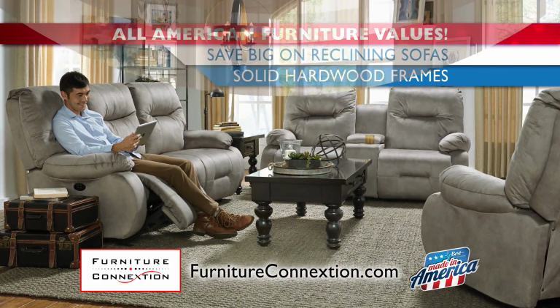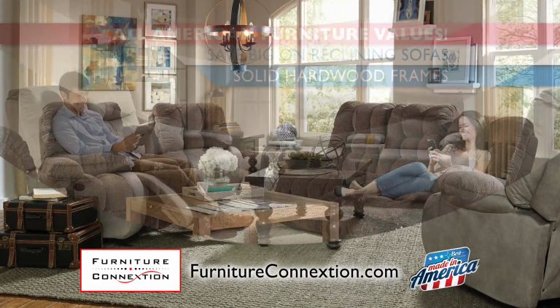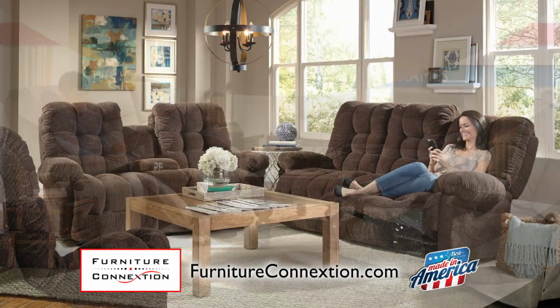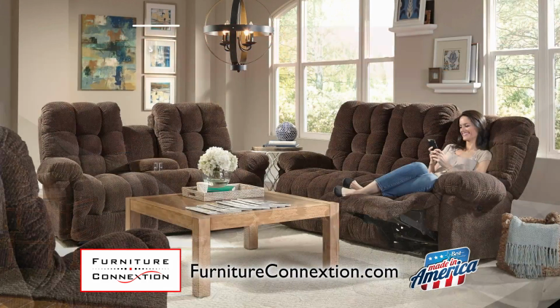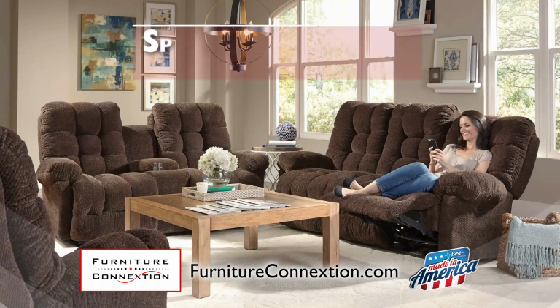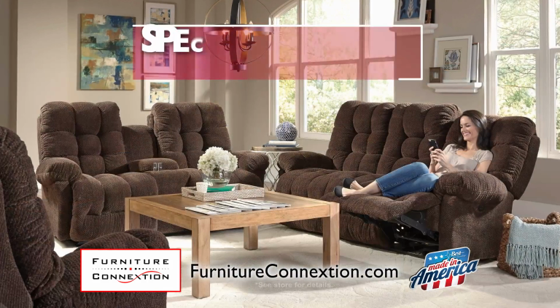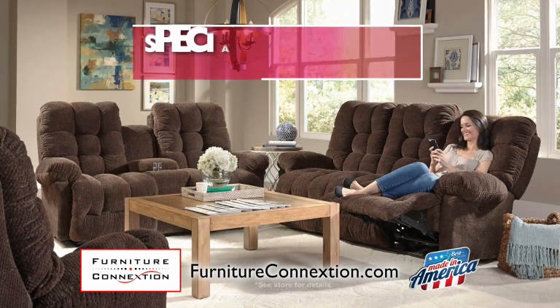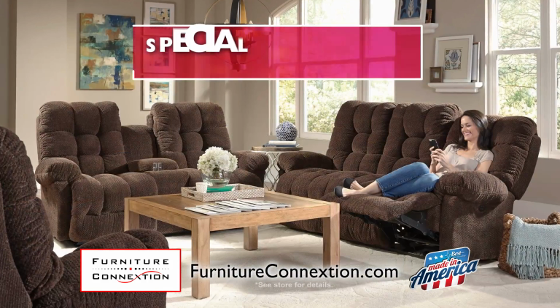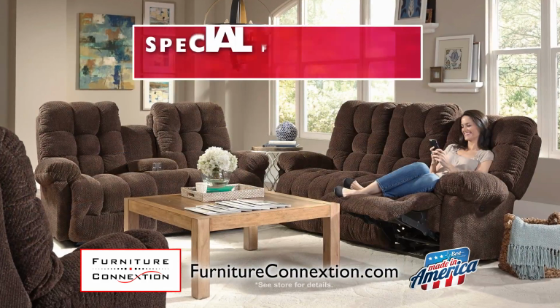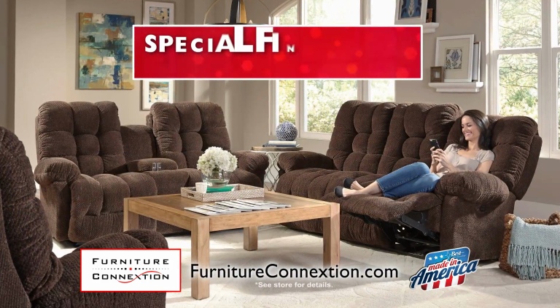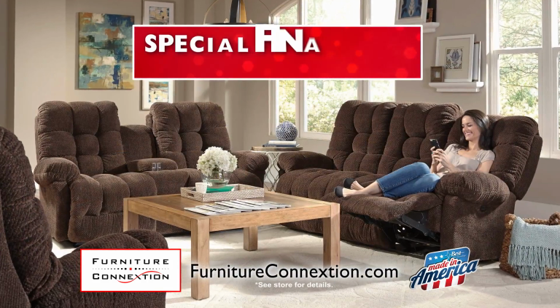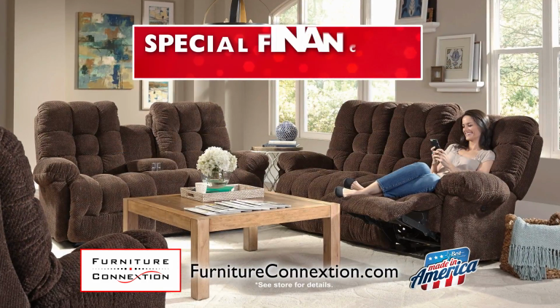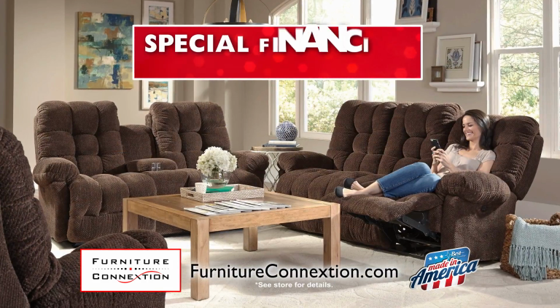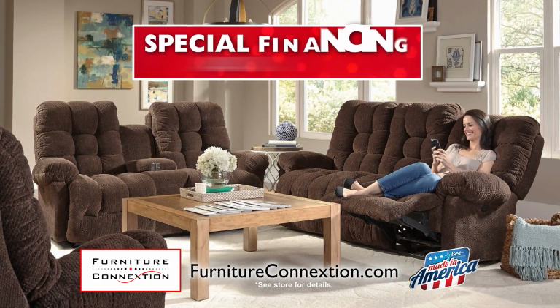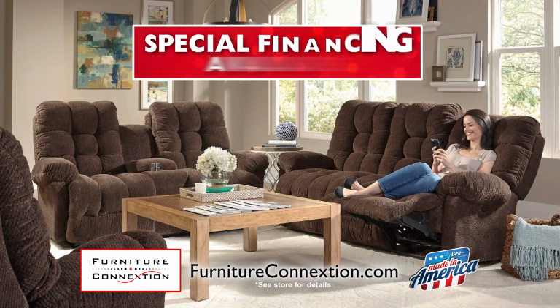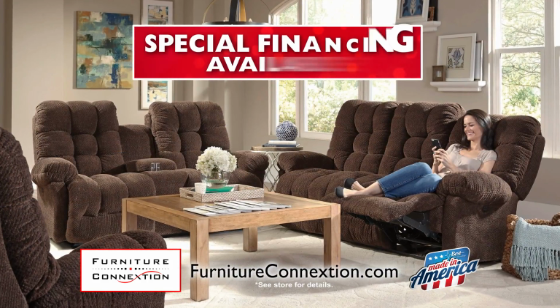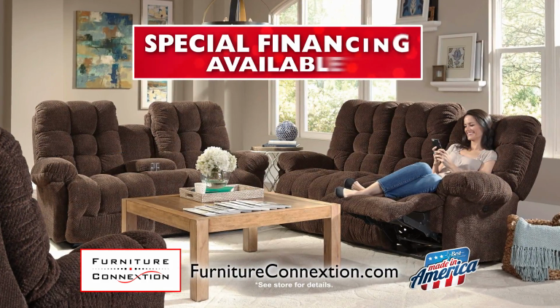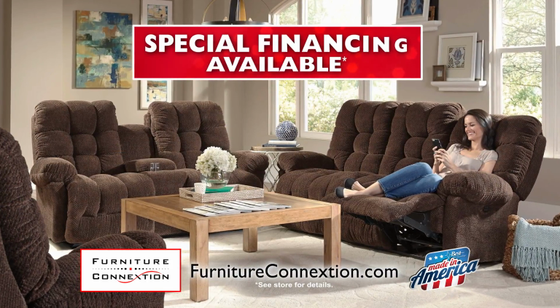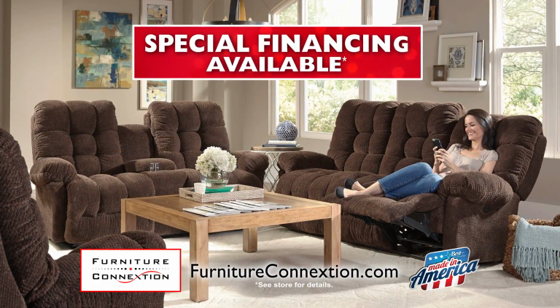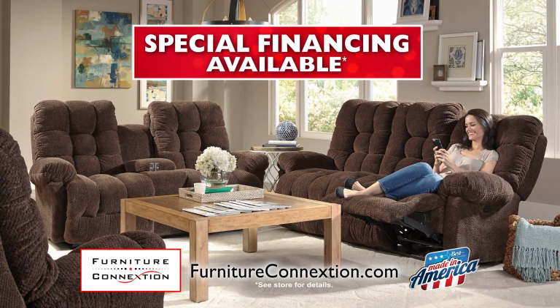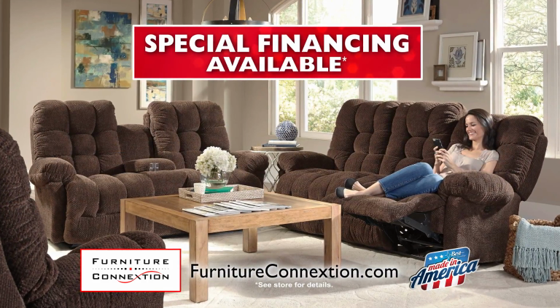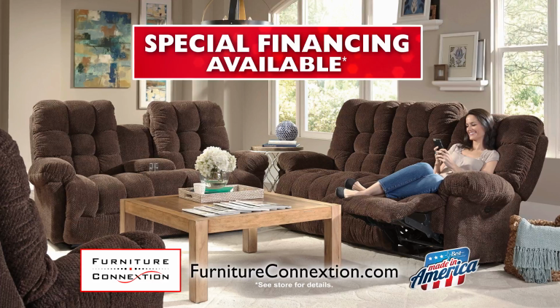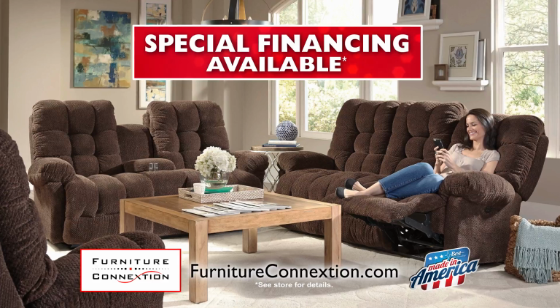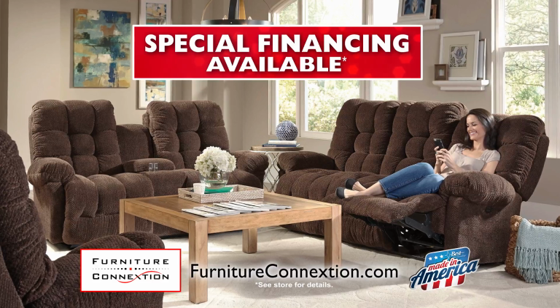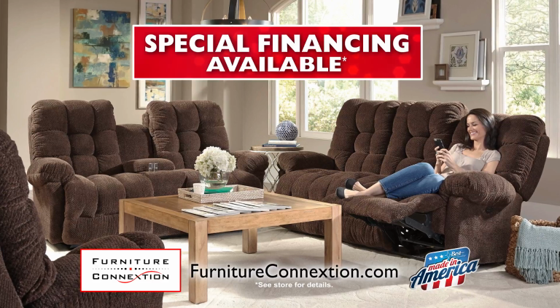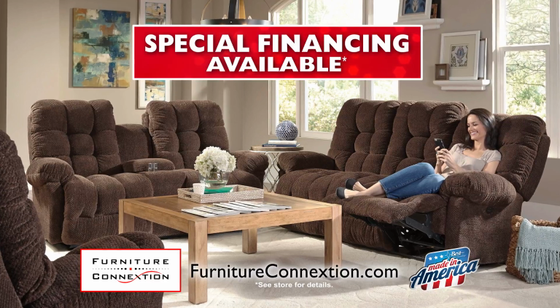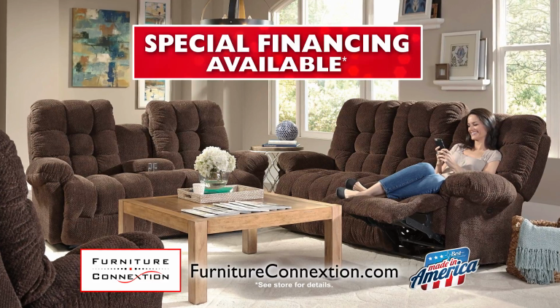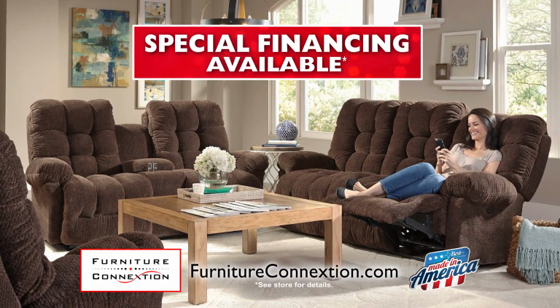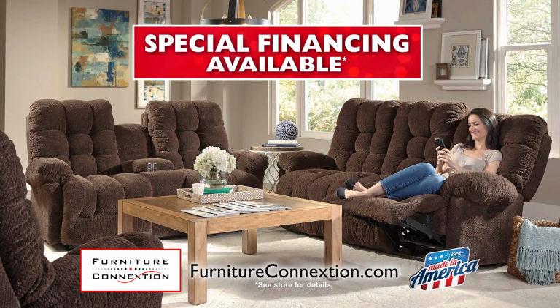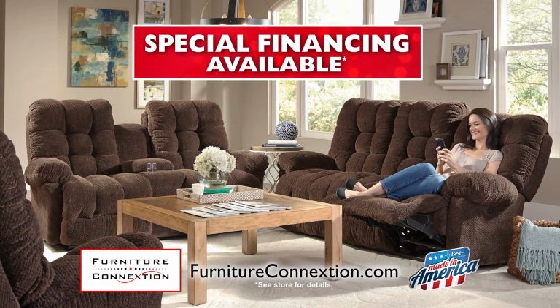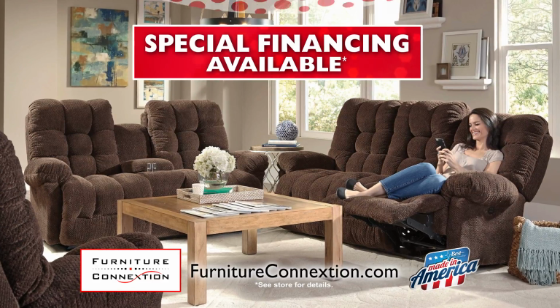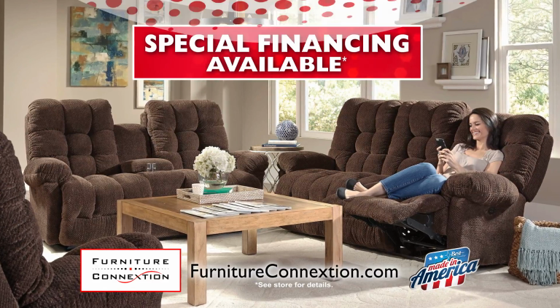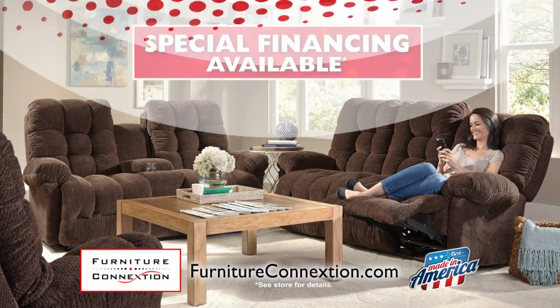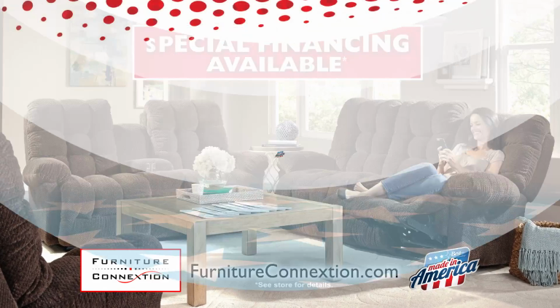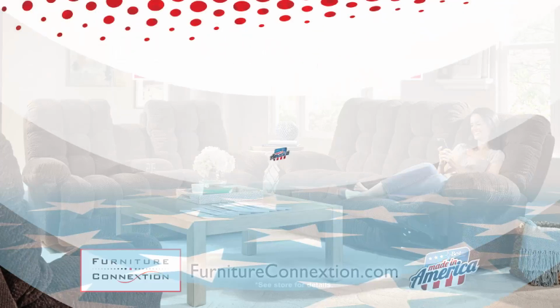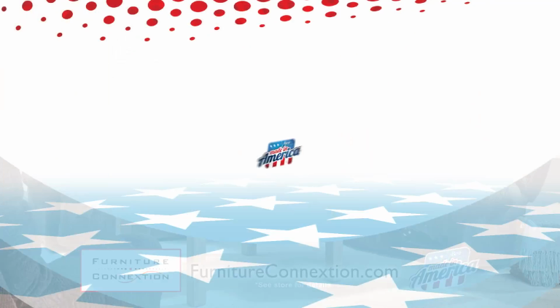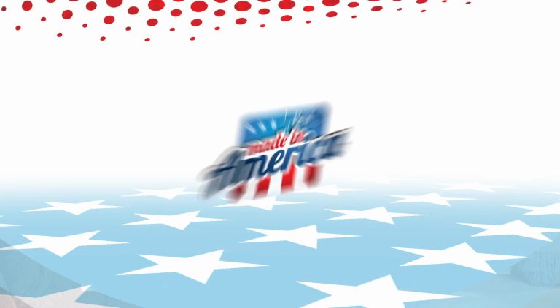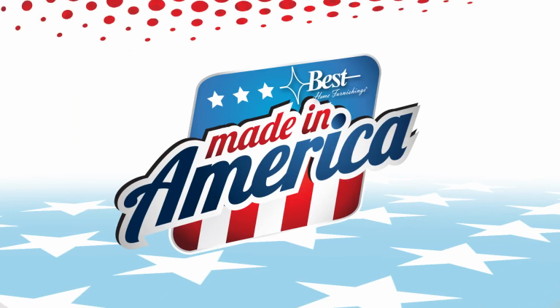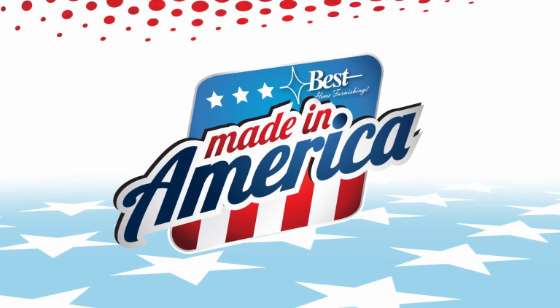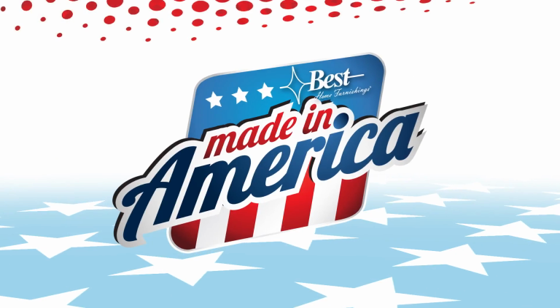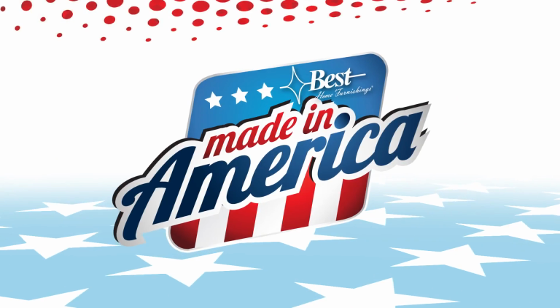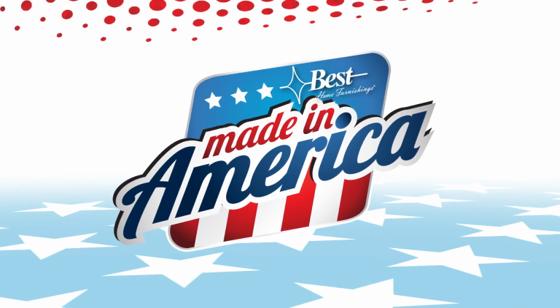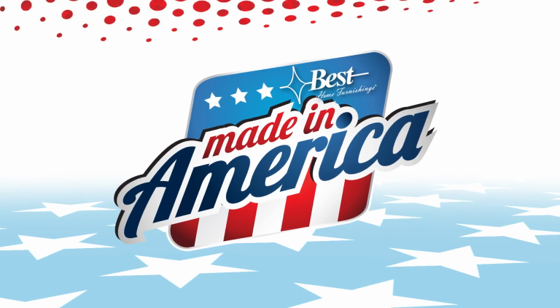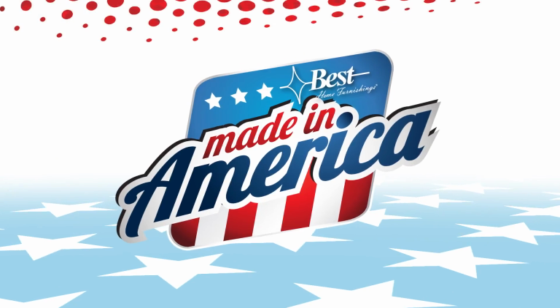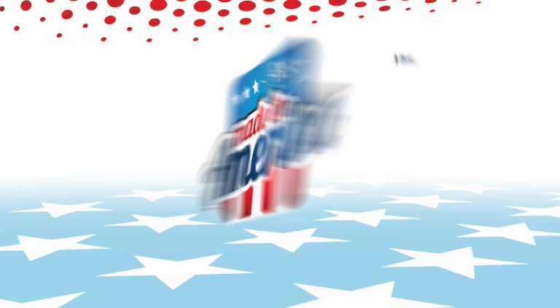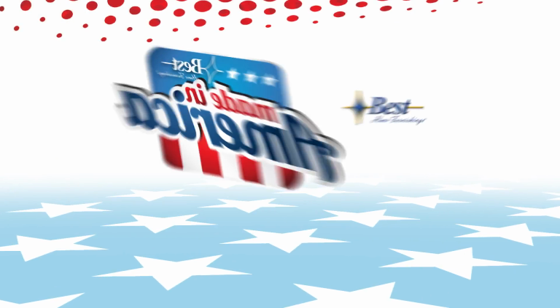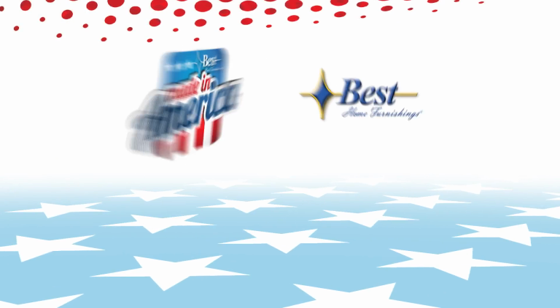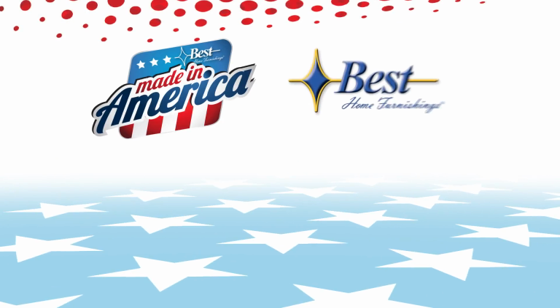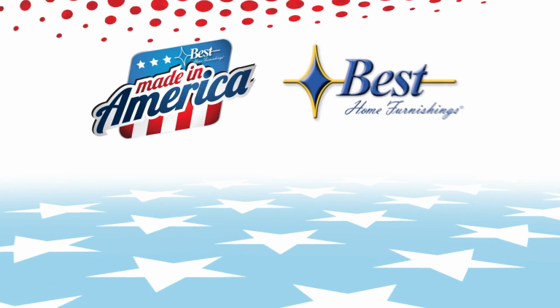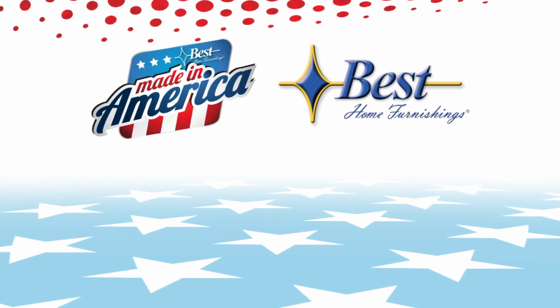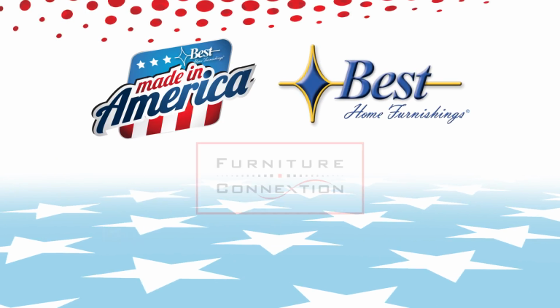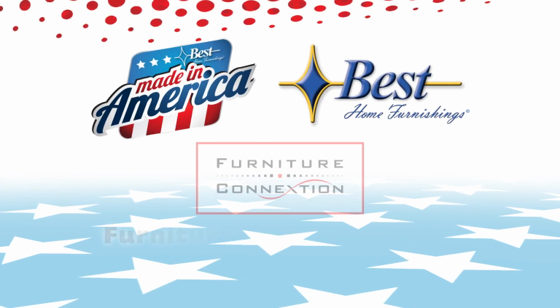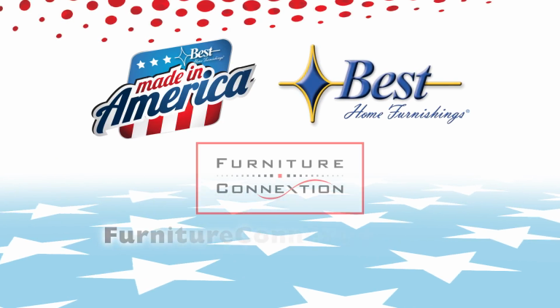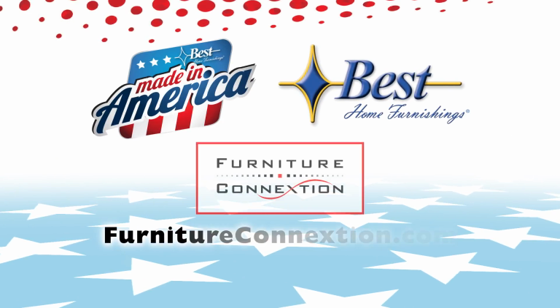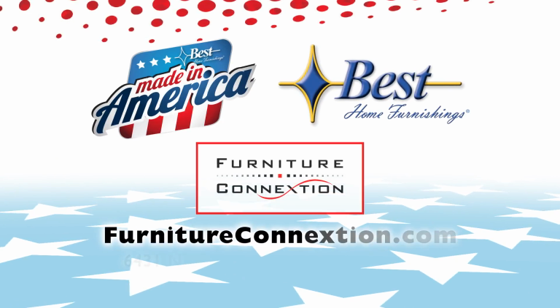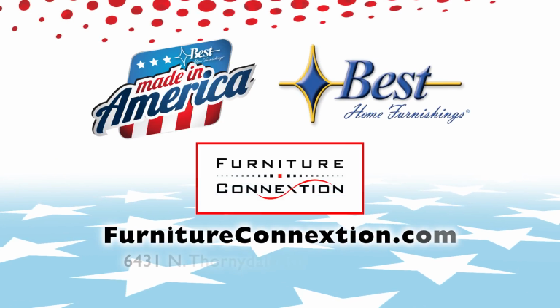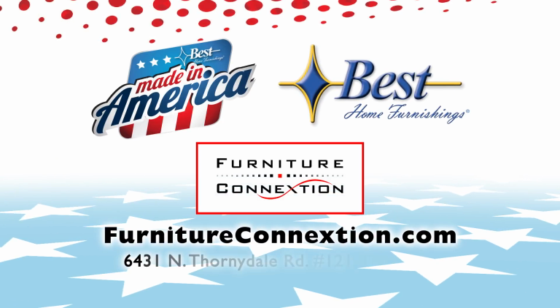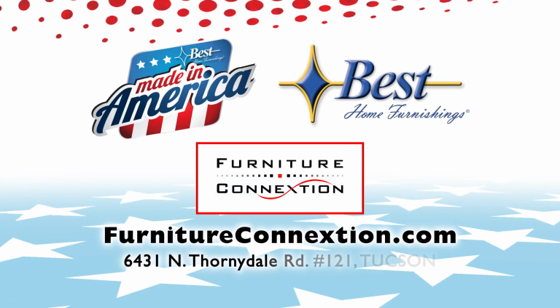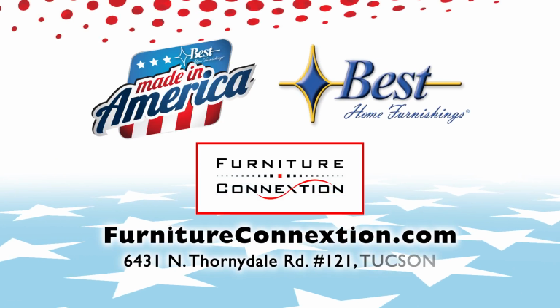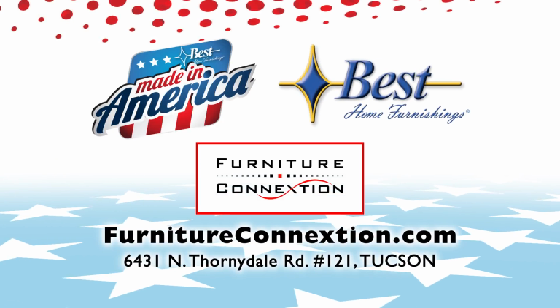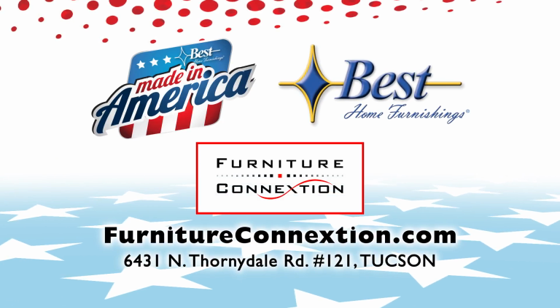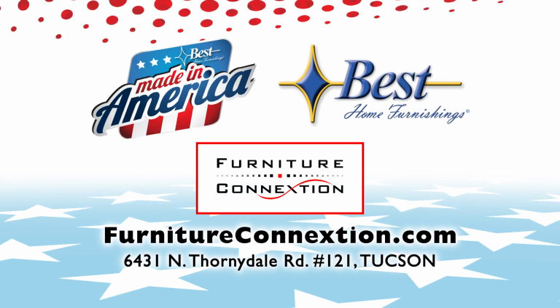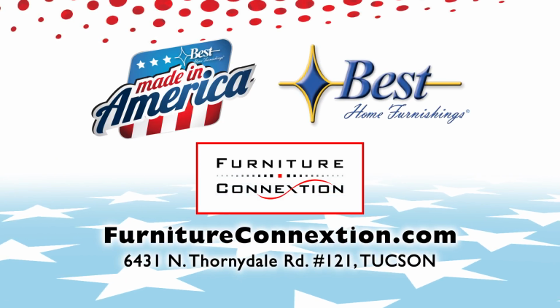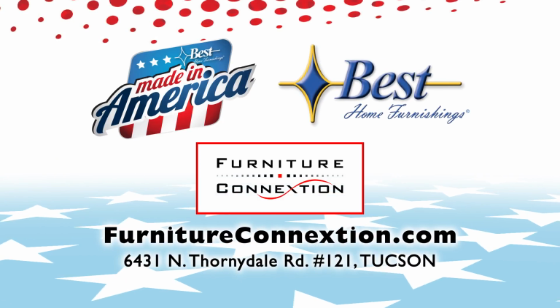Hurry in to save on furniture skillfully crafted in America. Don't miss the Made in America sale from Best Home Furnishings.